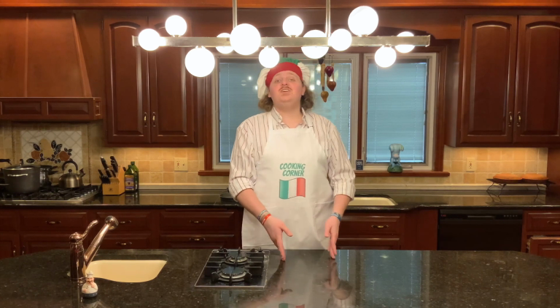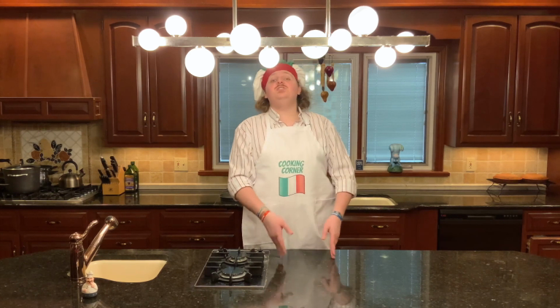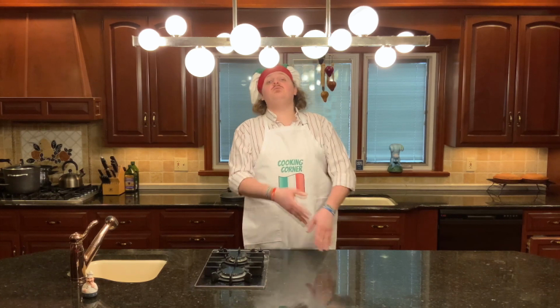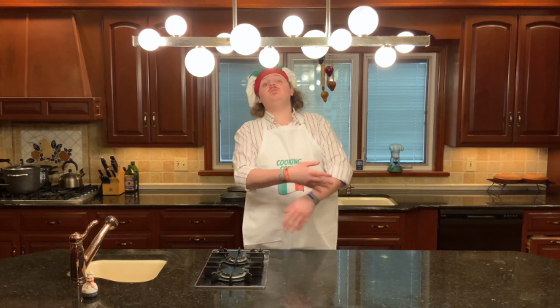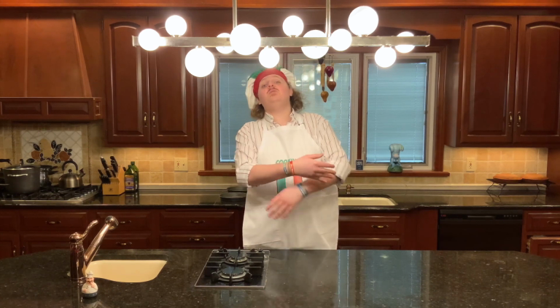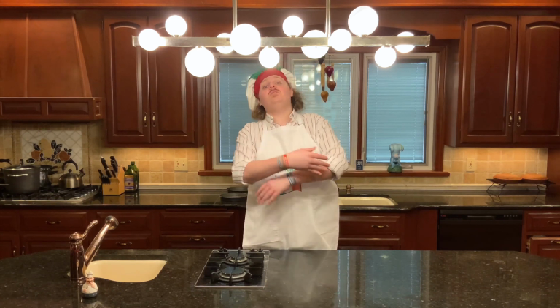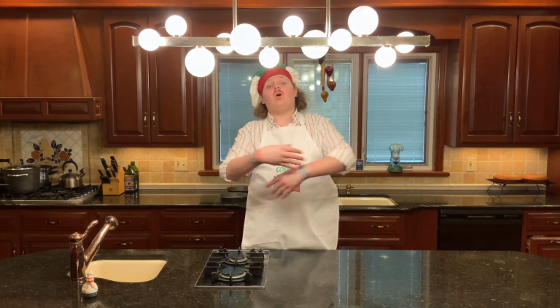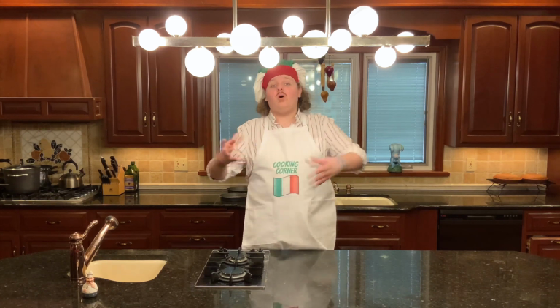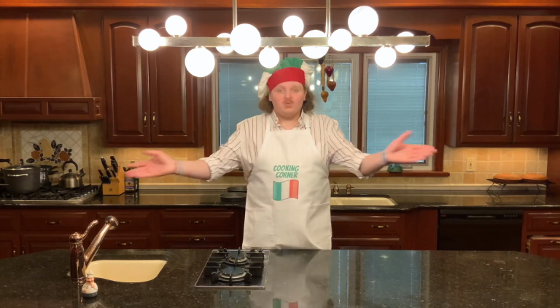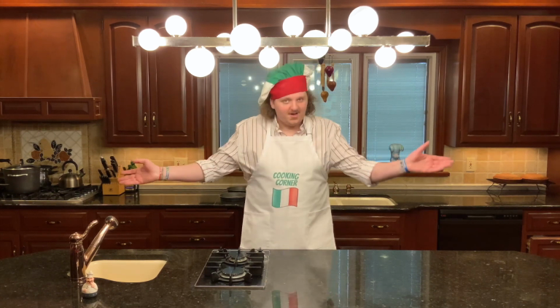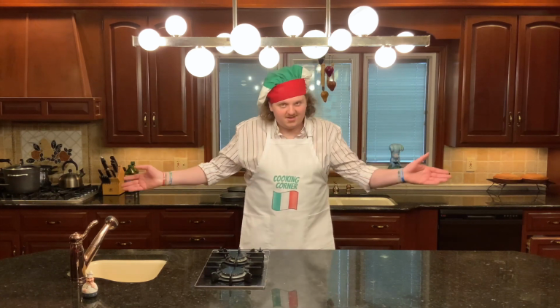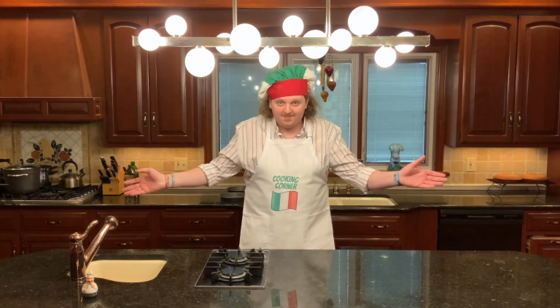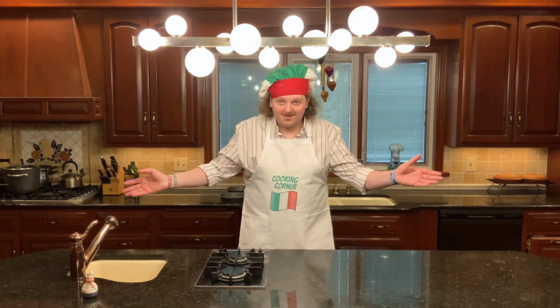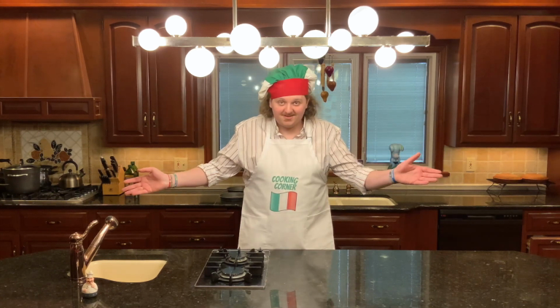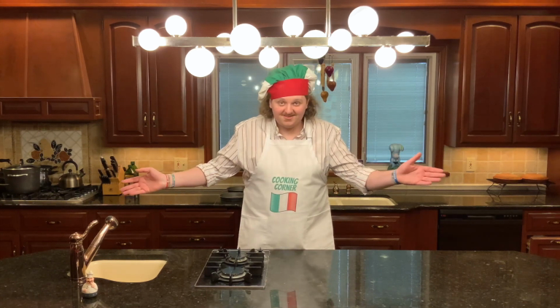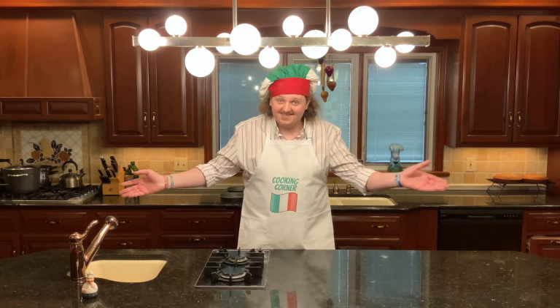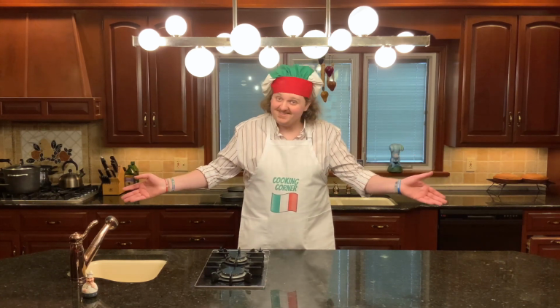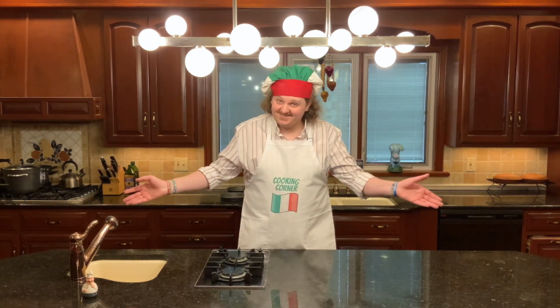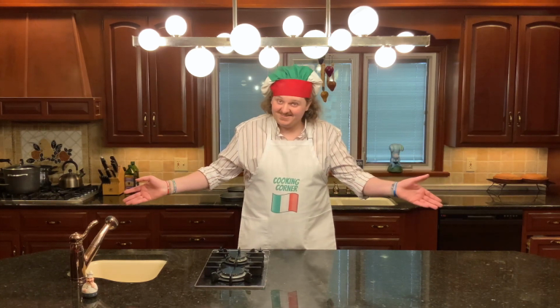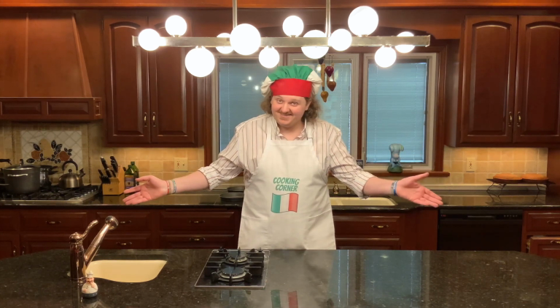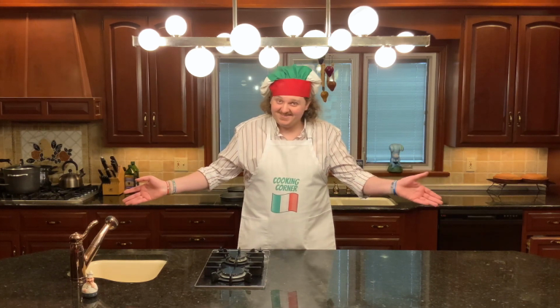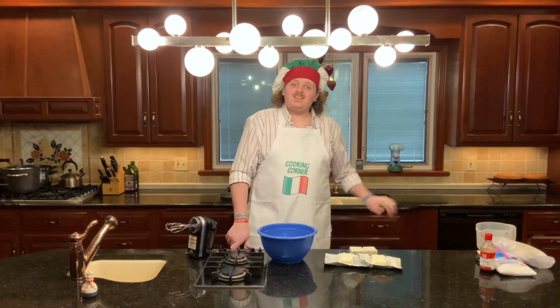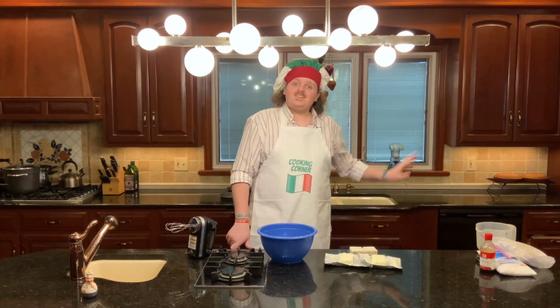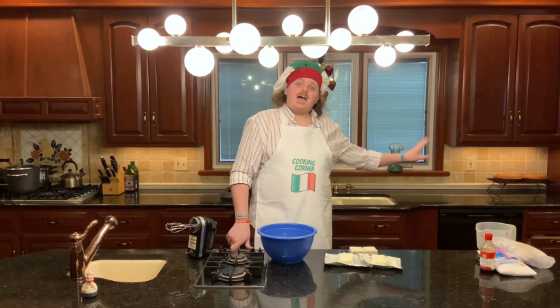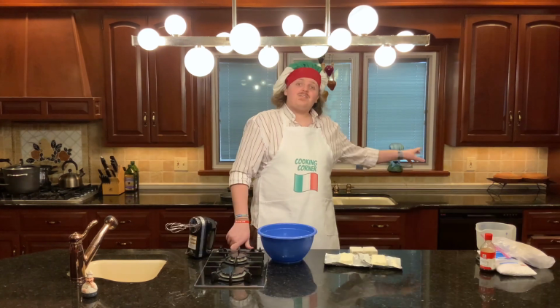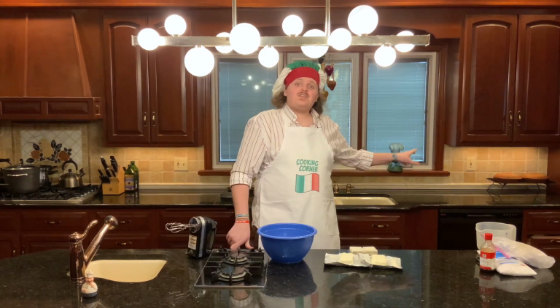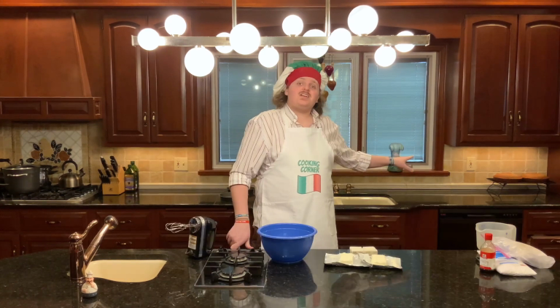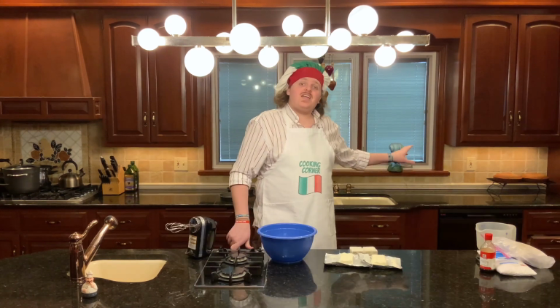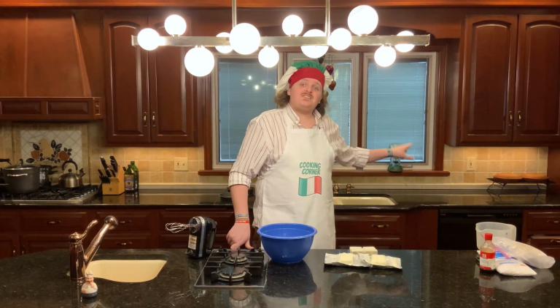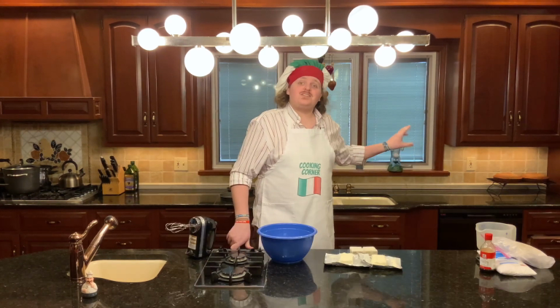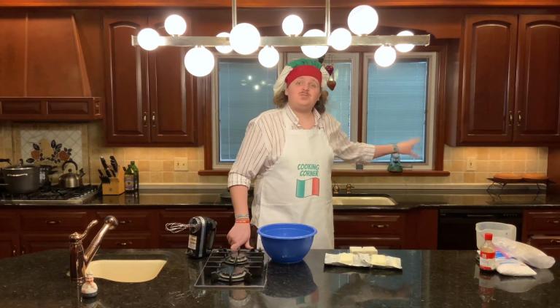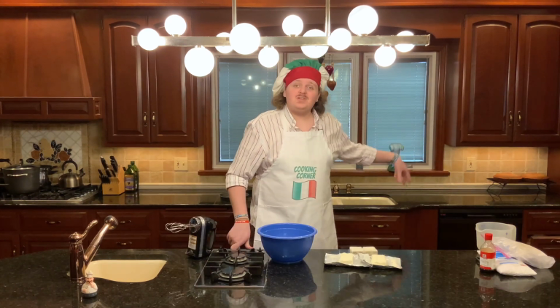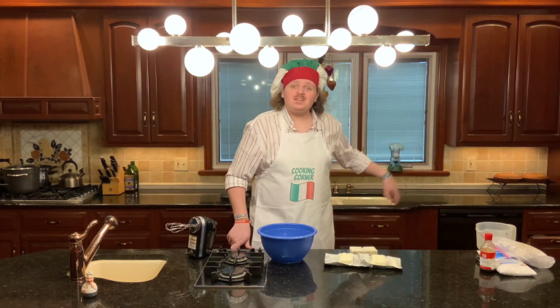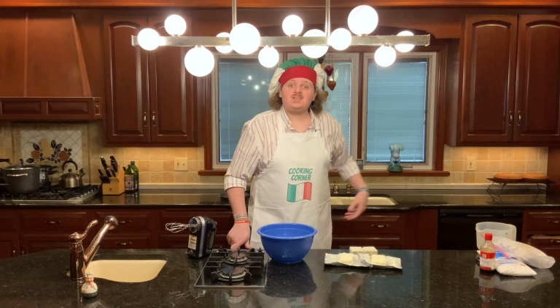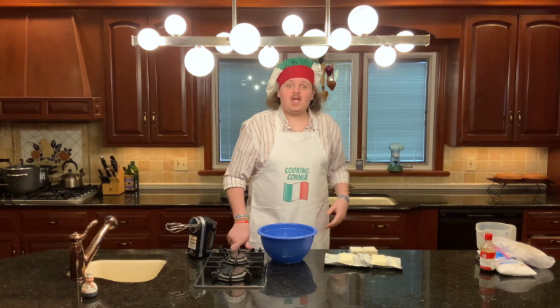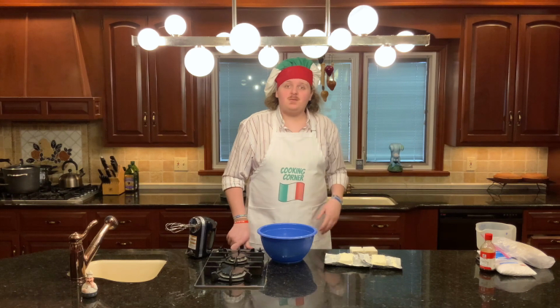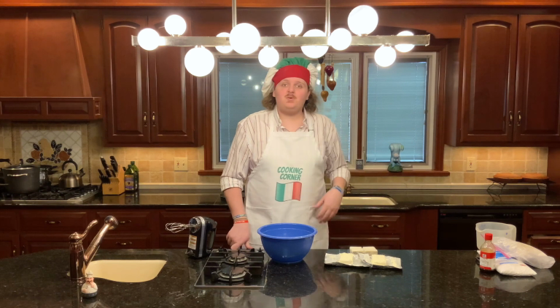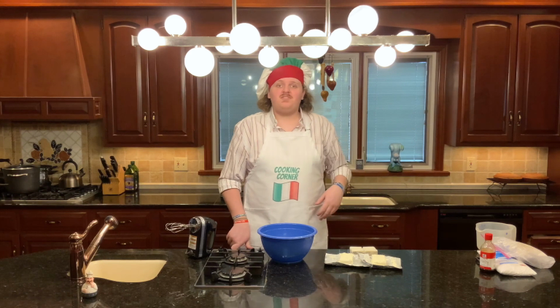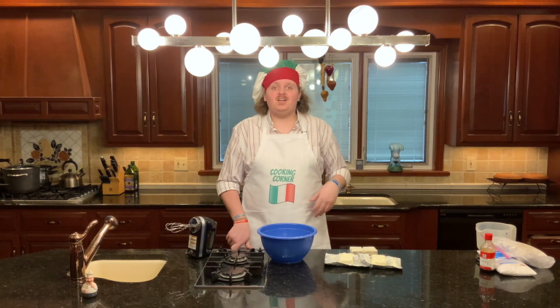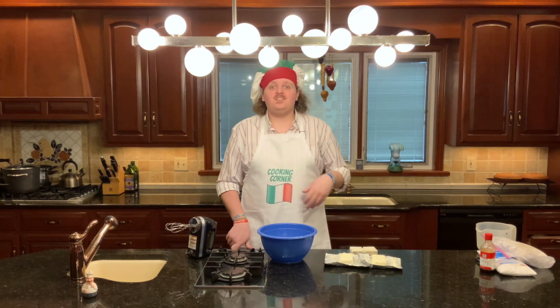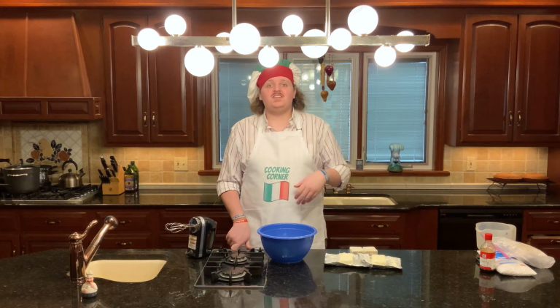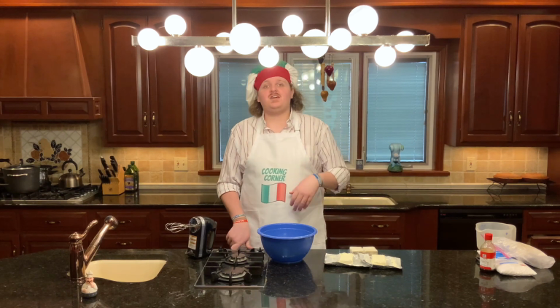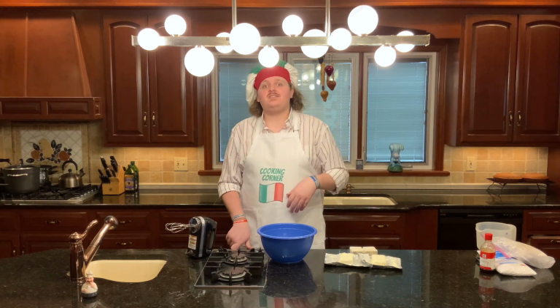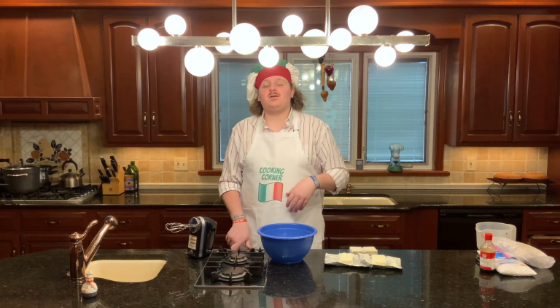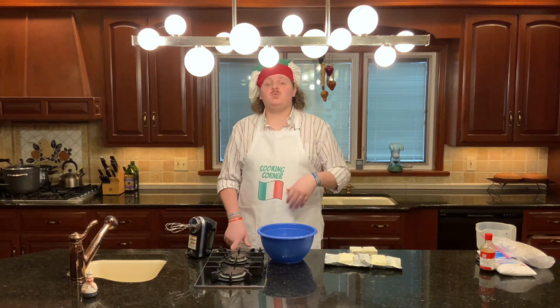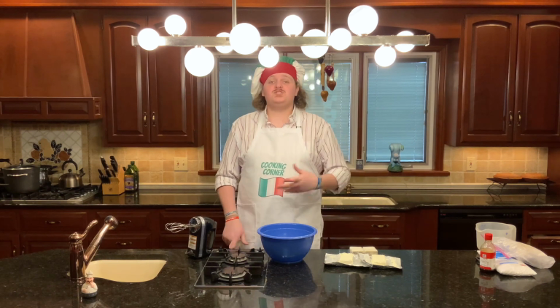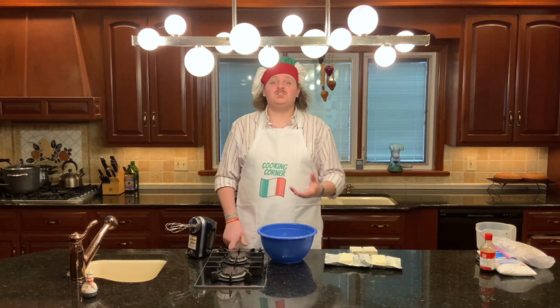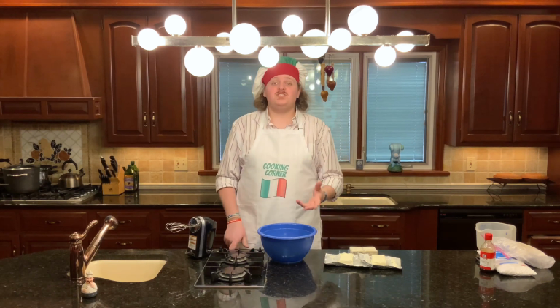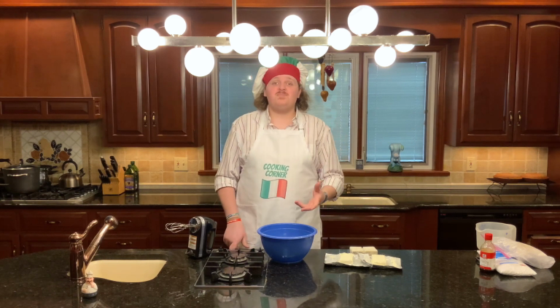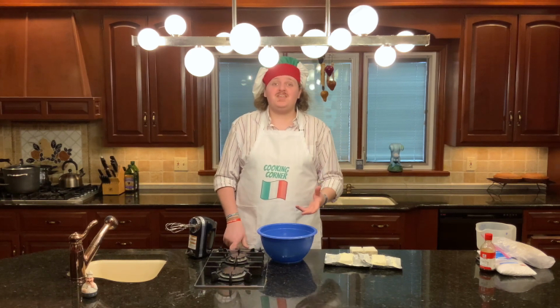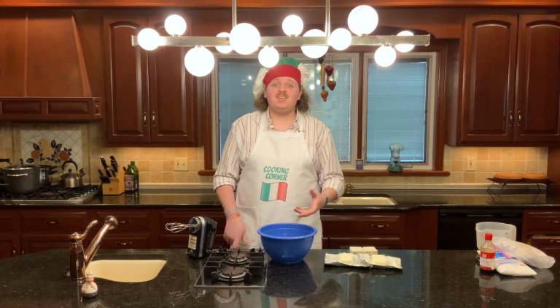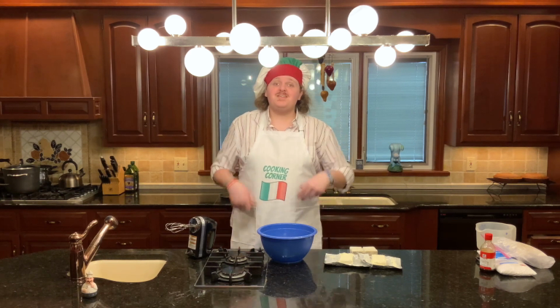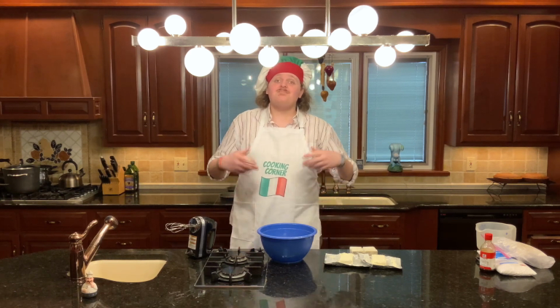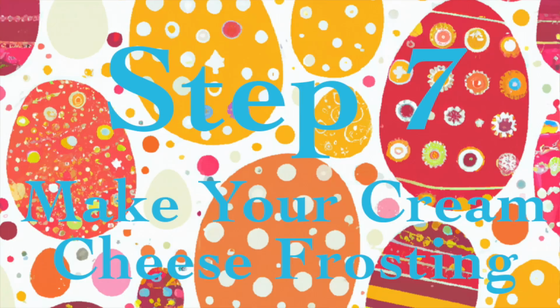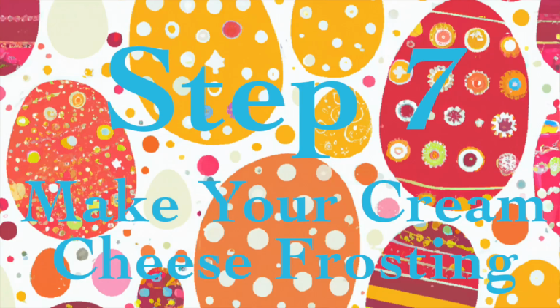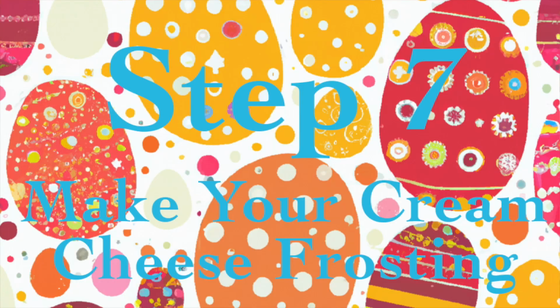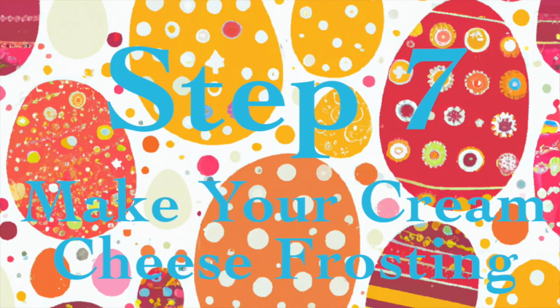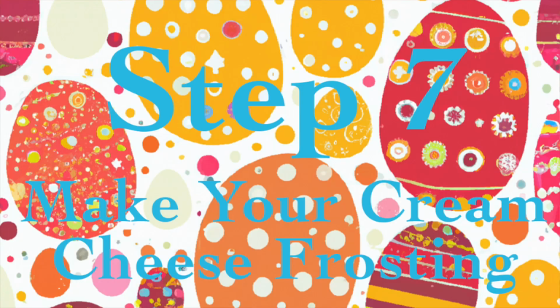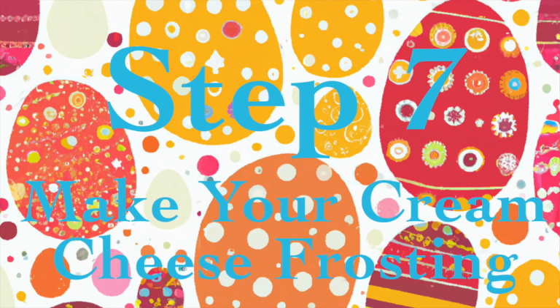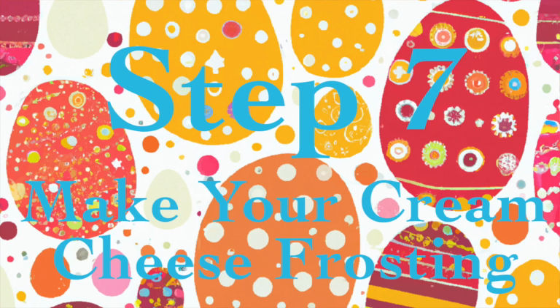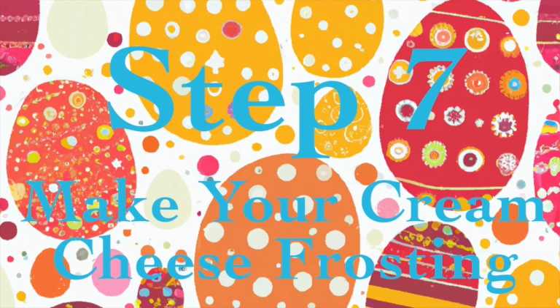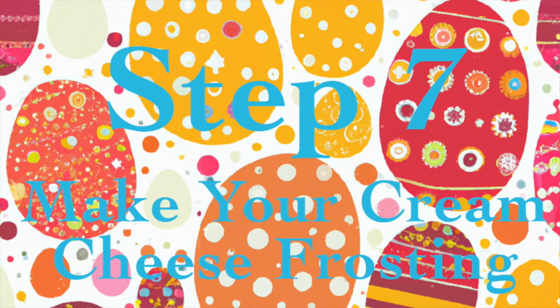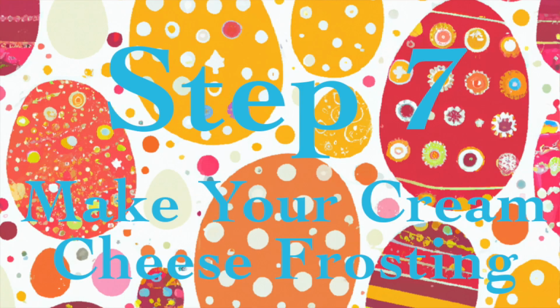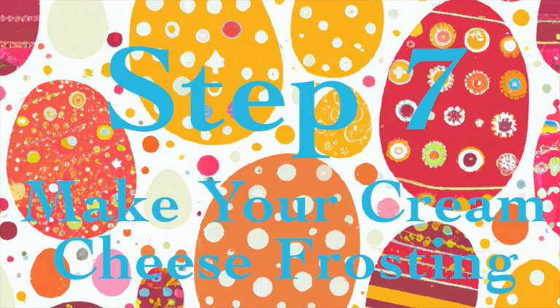I'm going back and saying this again because it's so important: you need to leave your two sticks of butter and two bars of cream cheese out to soften the entire time you're making your carrot cake. These need to be softened — if they're not, you'll ruin the whole recipe. Now that our cakes are cooling, it's time to move on to the next step, which is going to be make your cream cheese frosting.